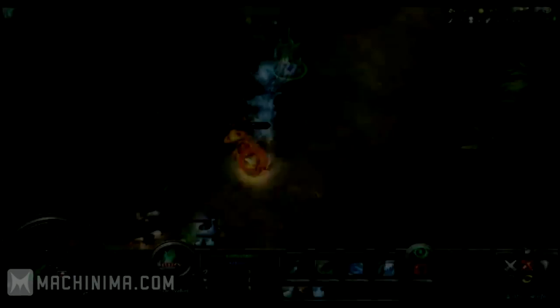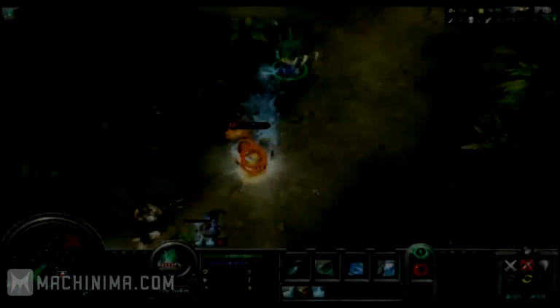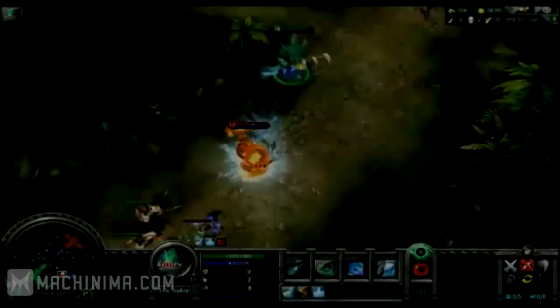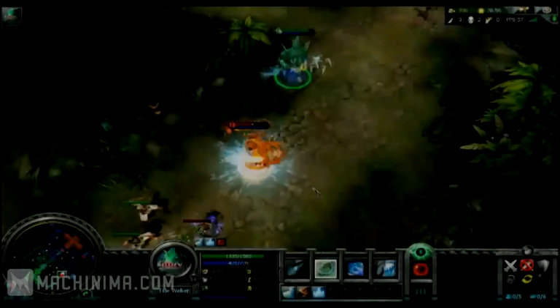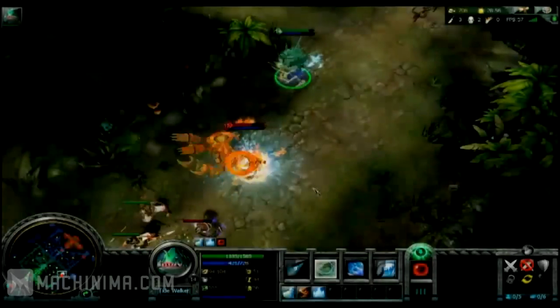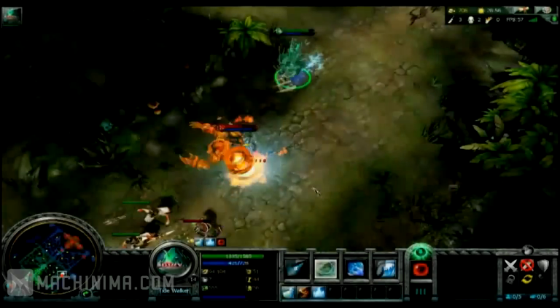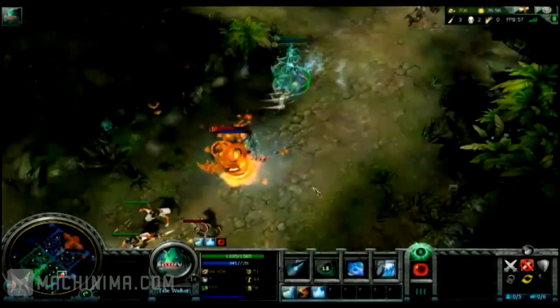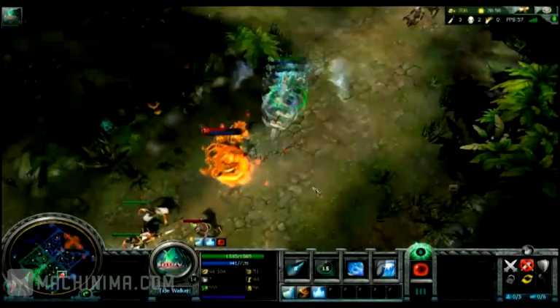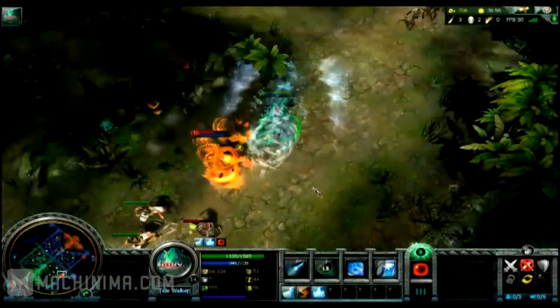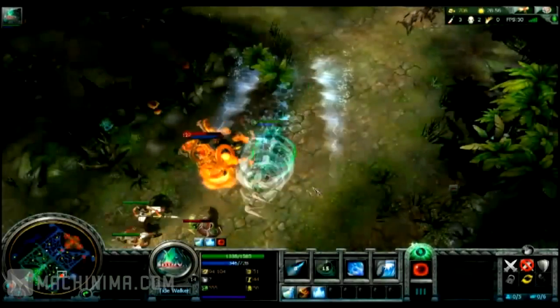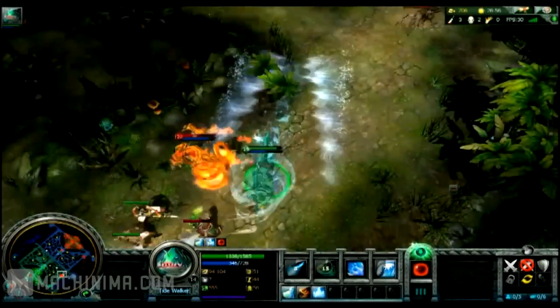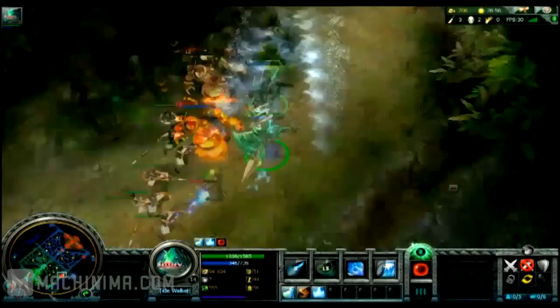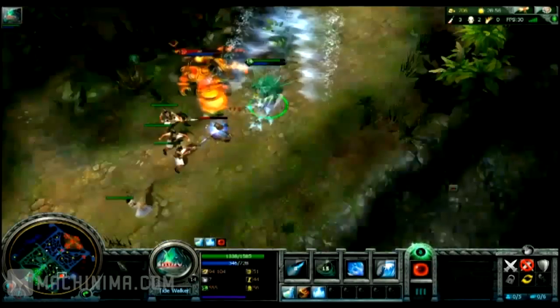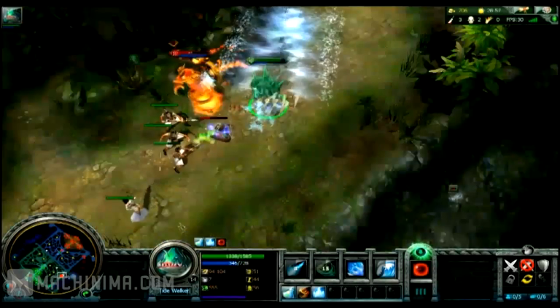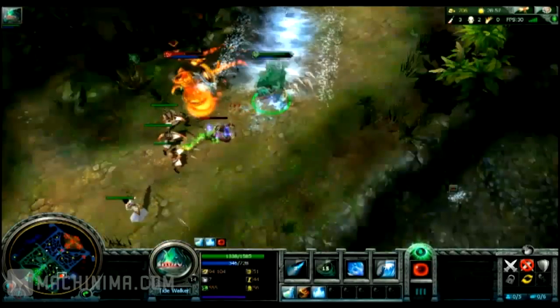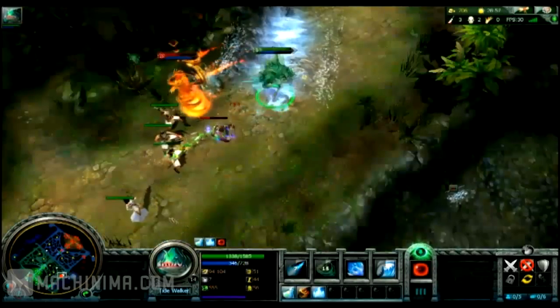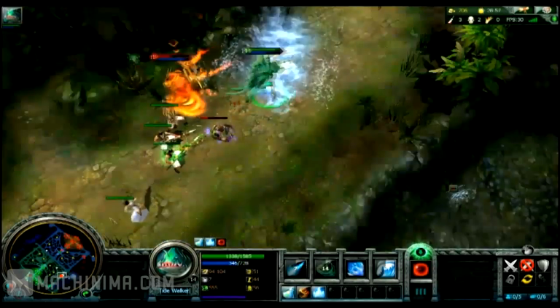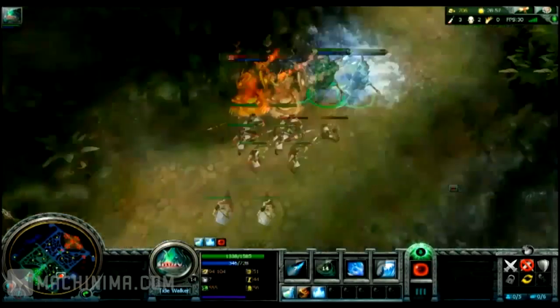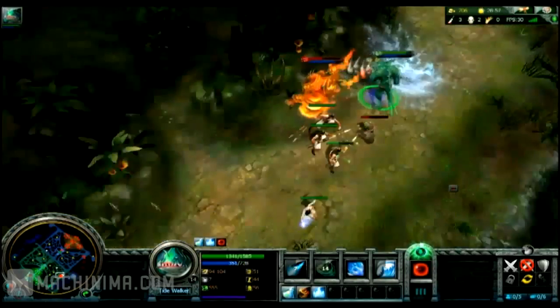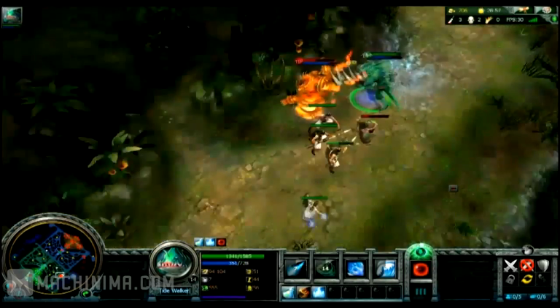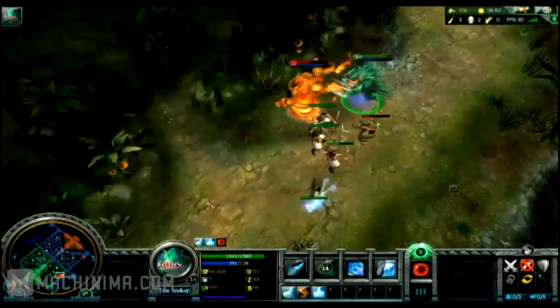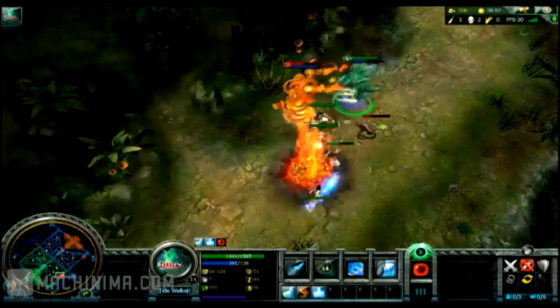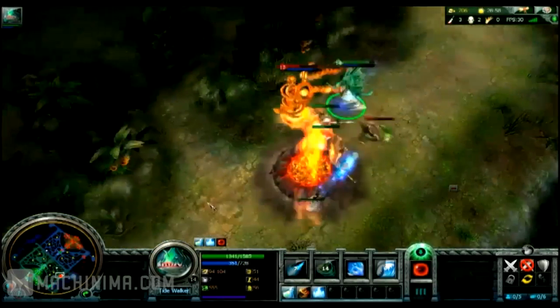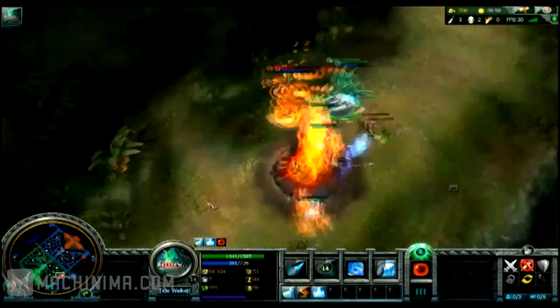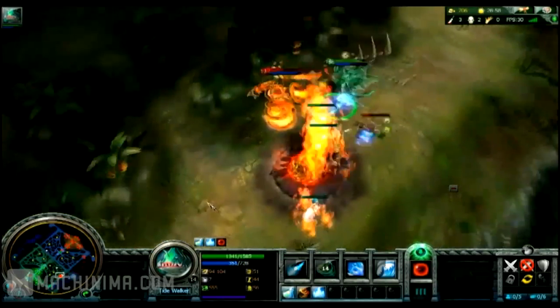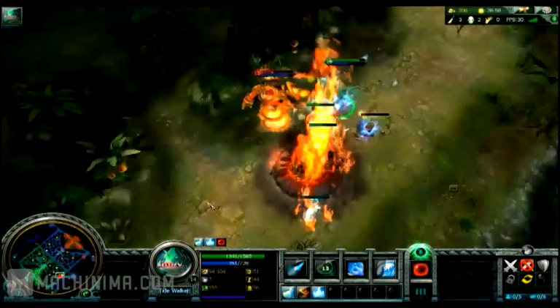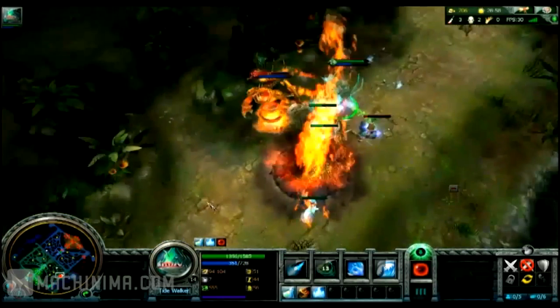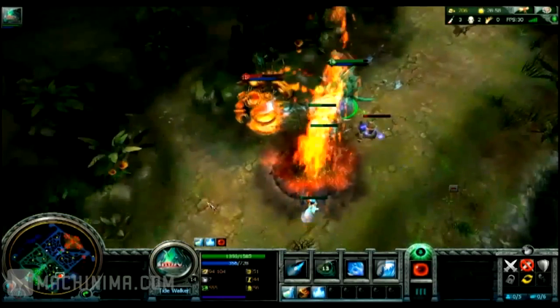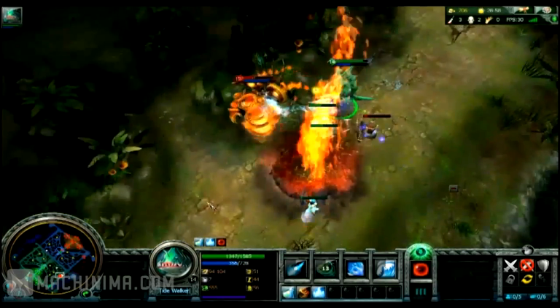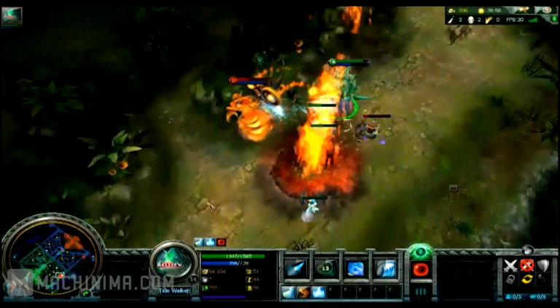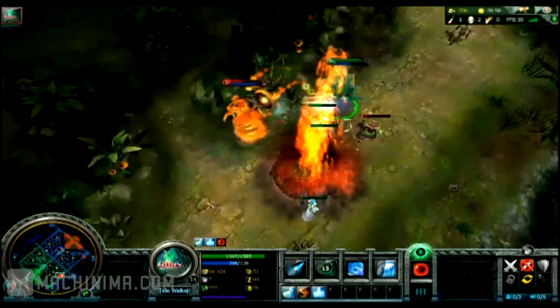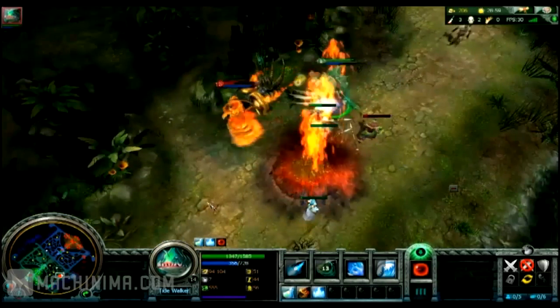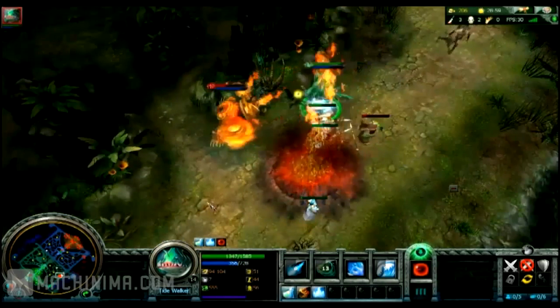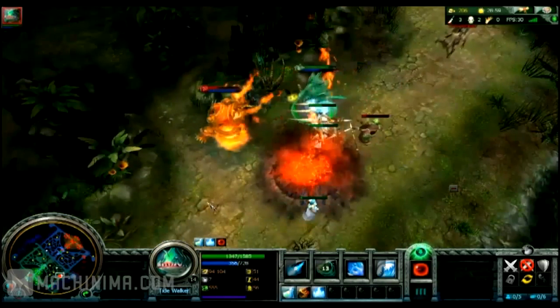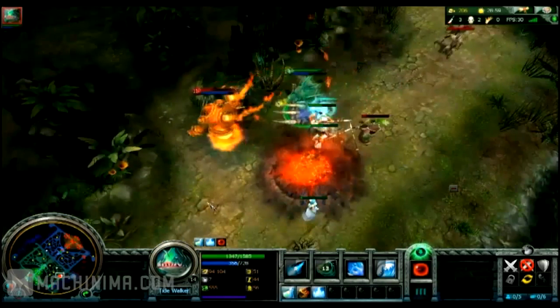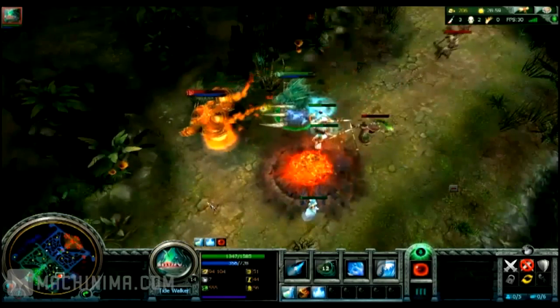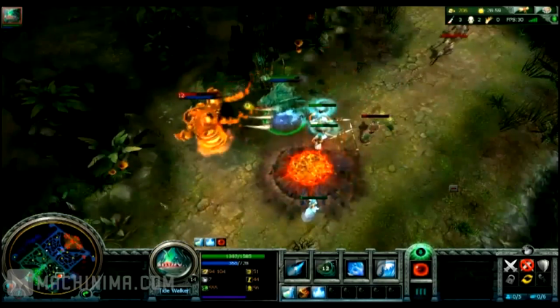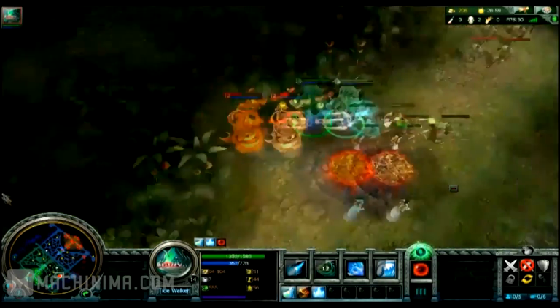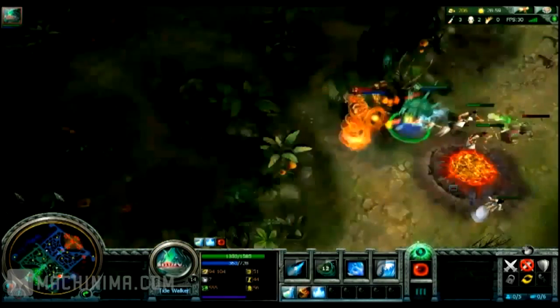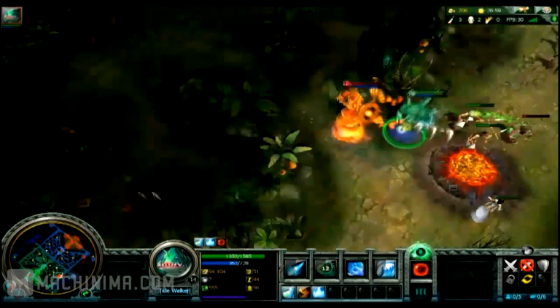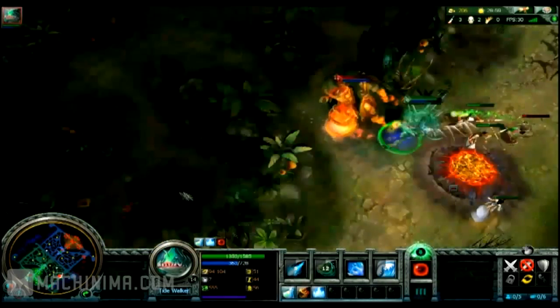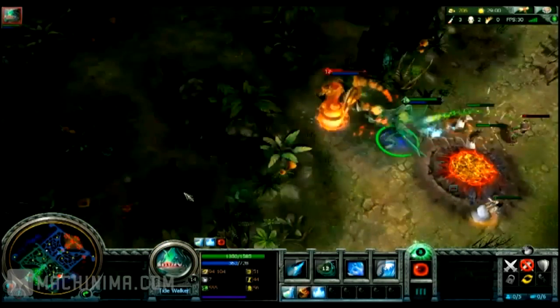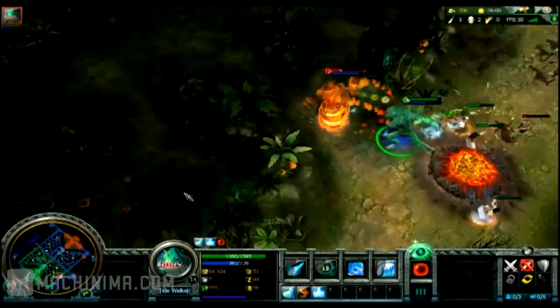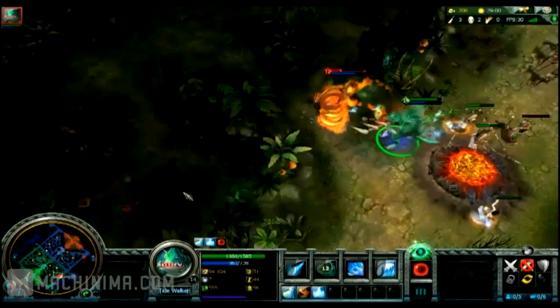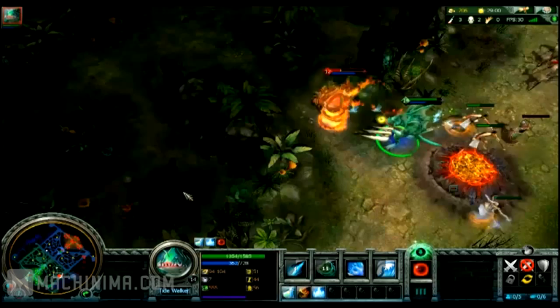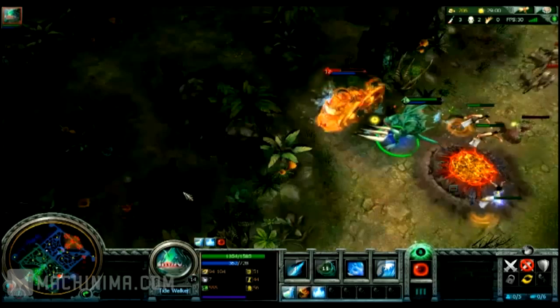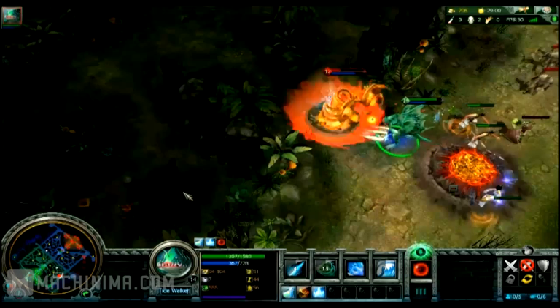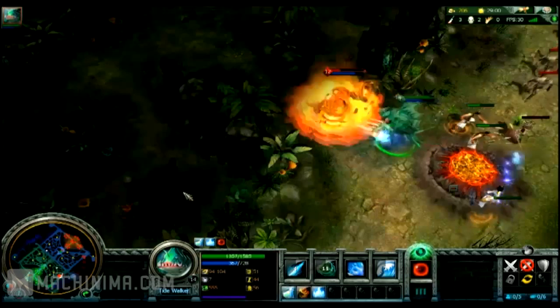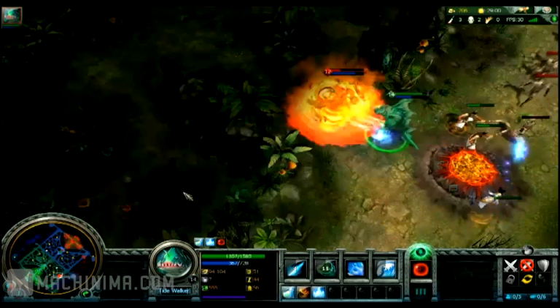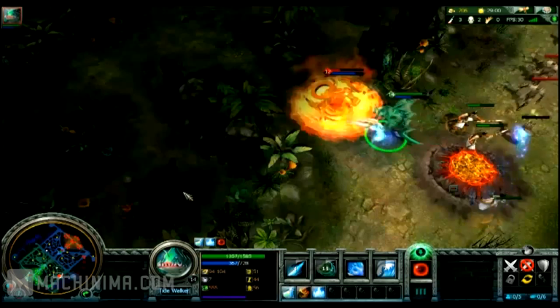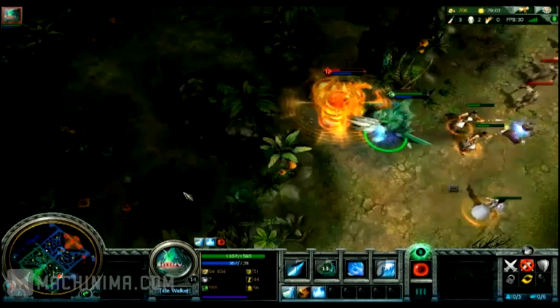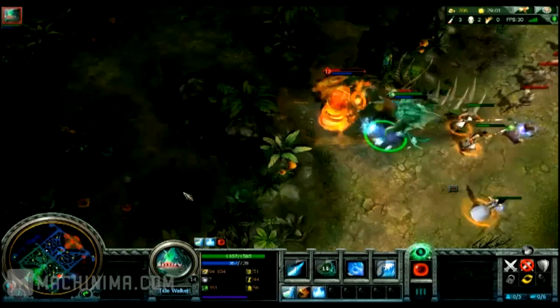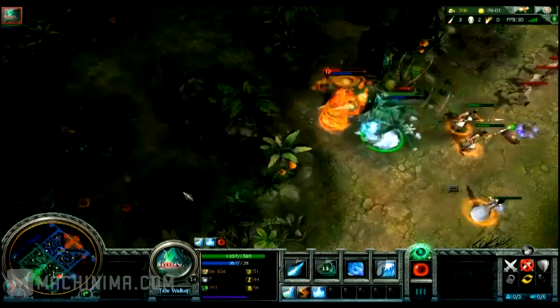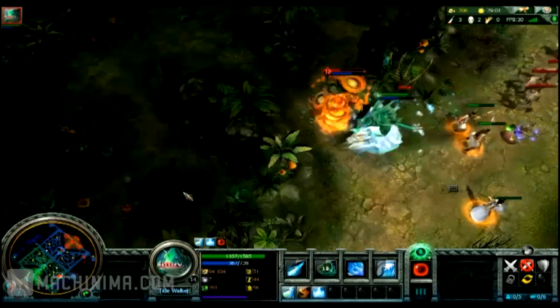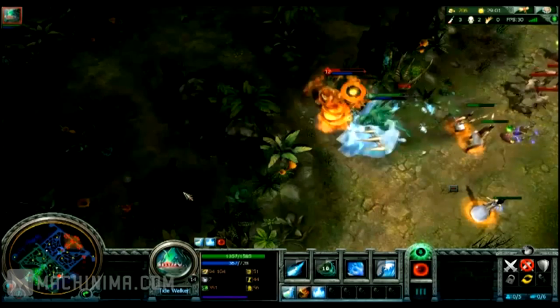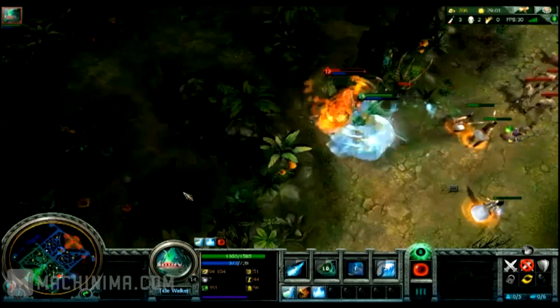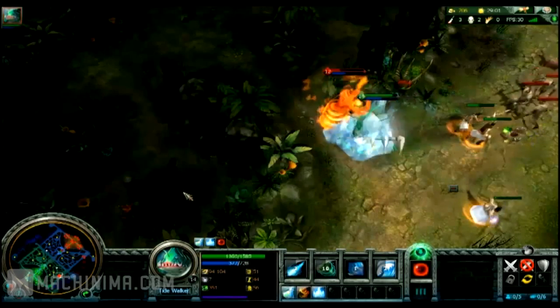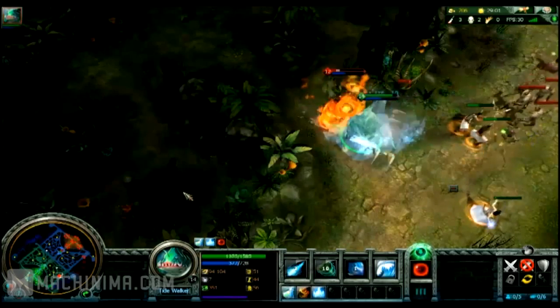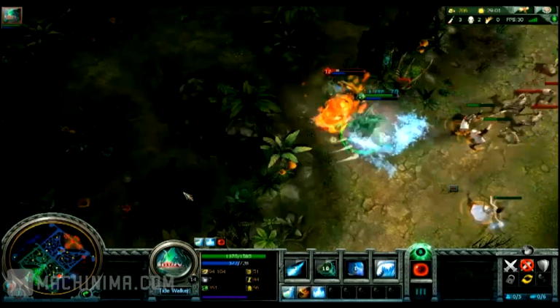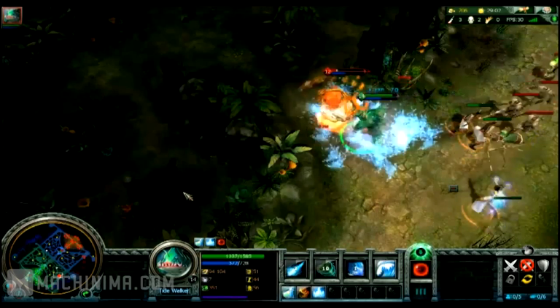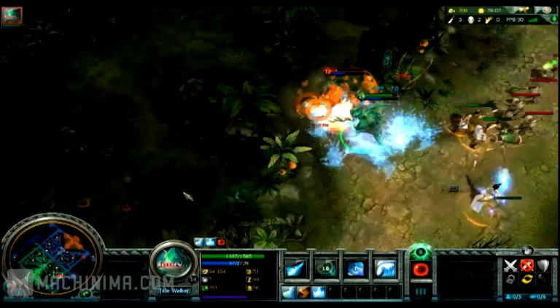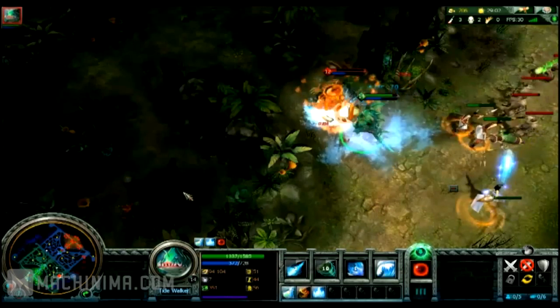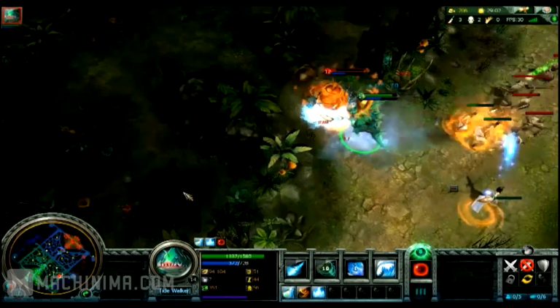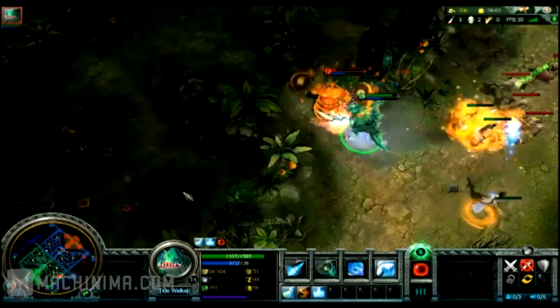Dashing can give you that little boost you need to catch your enemy. Get a few swings in with the help of Wave Attack and slay my foe with Ocean Blast.